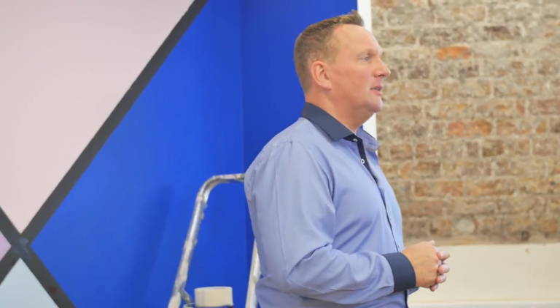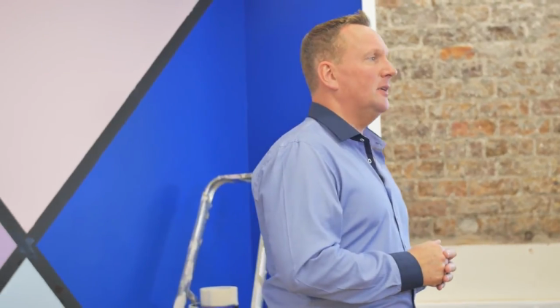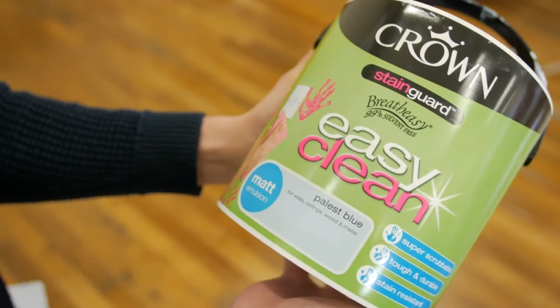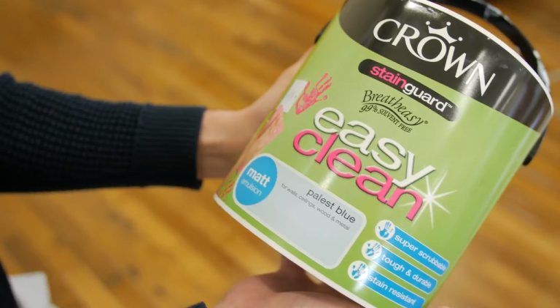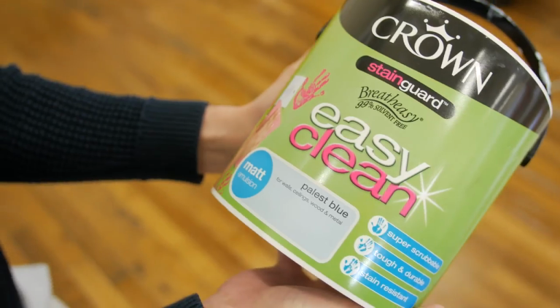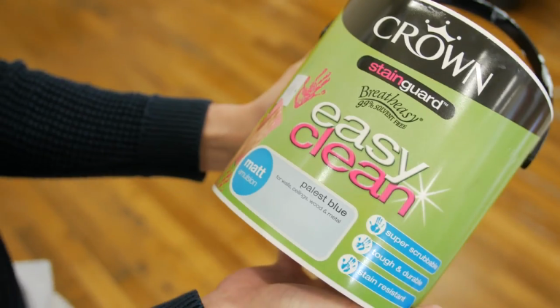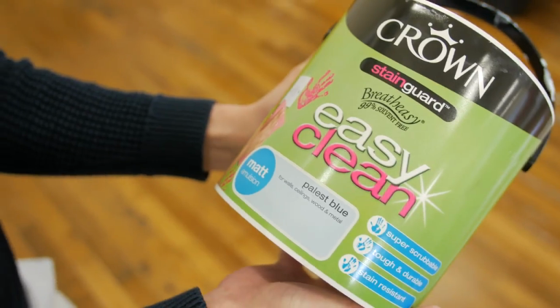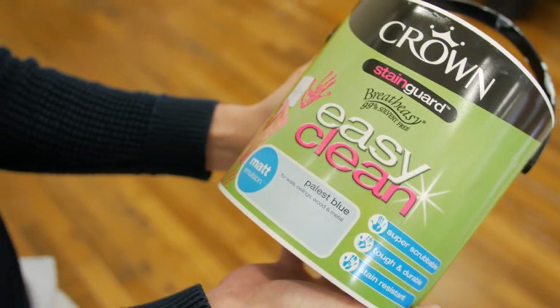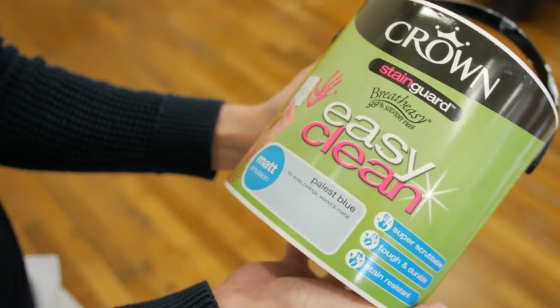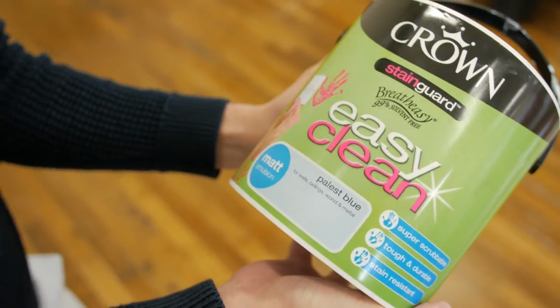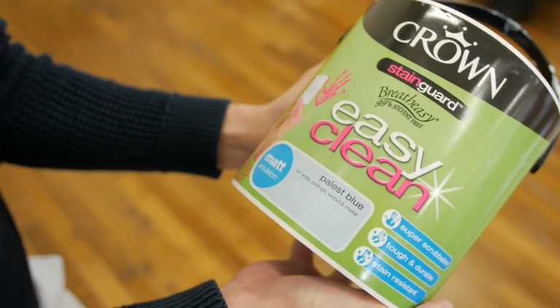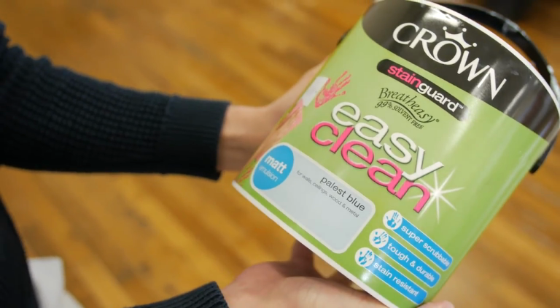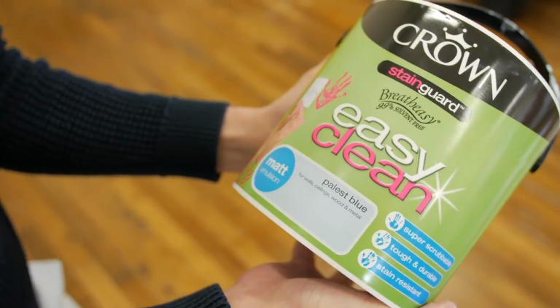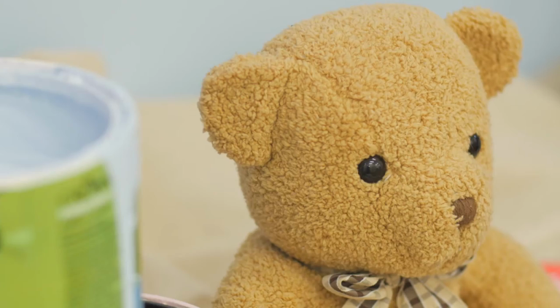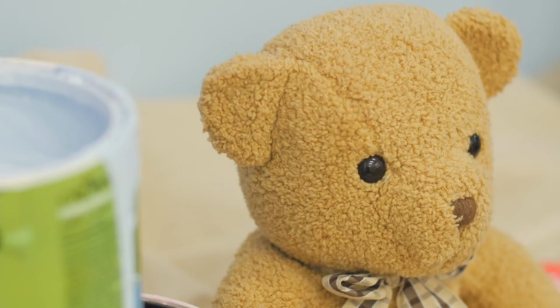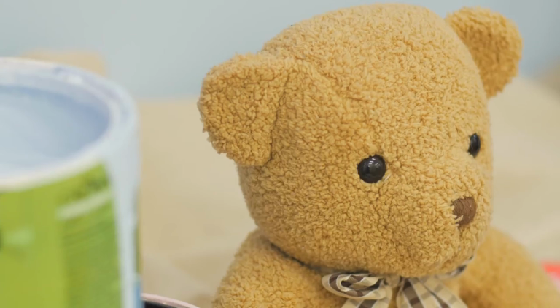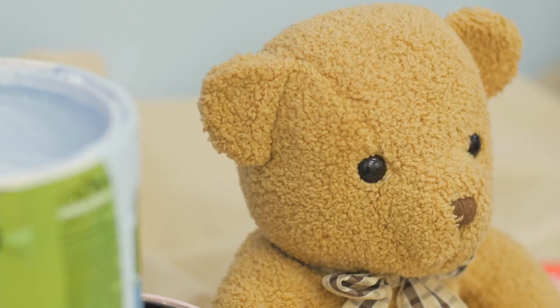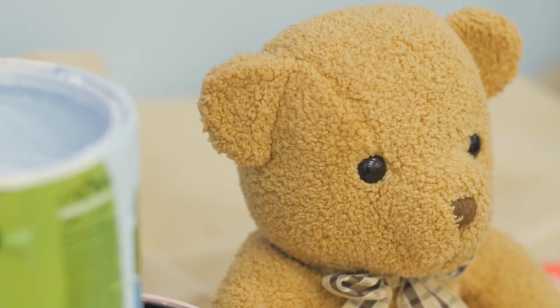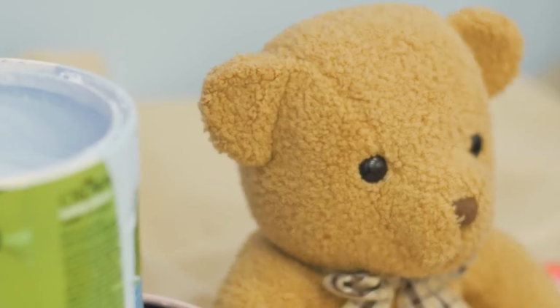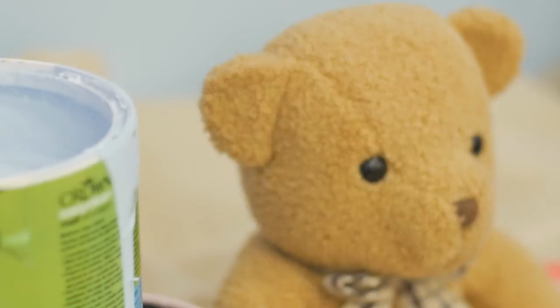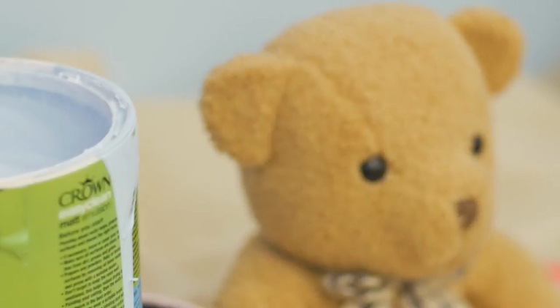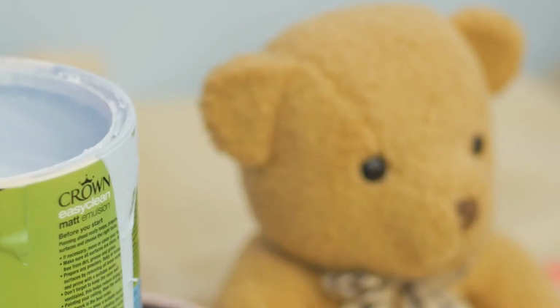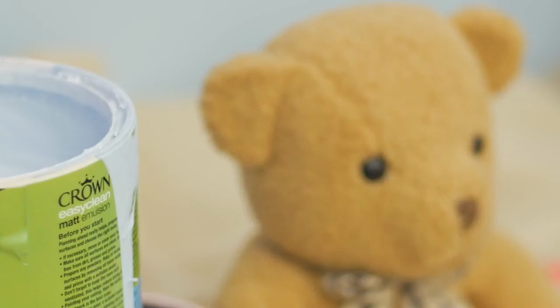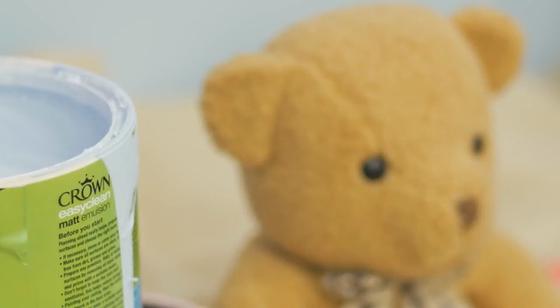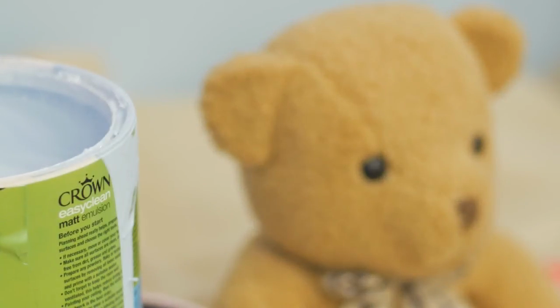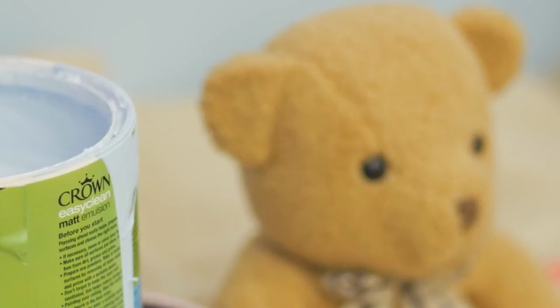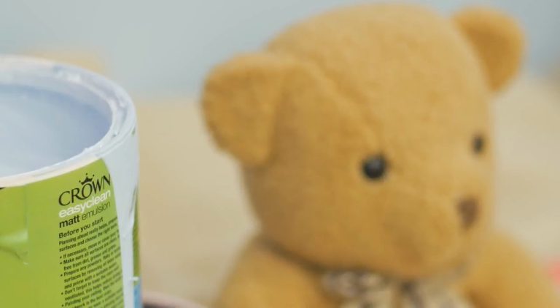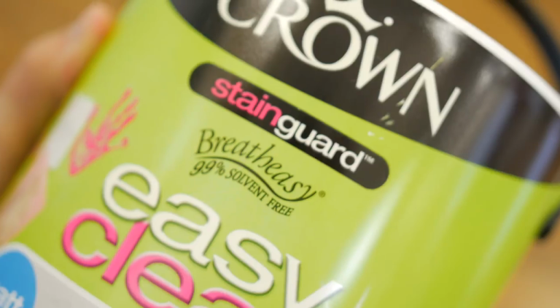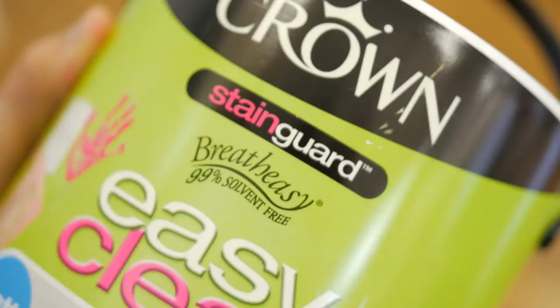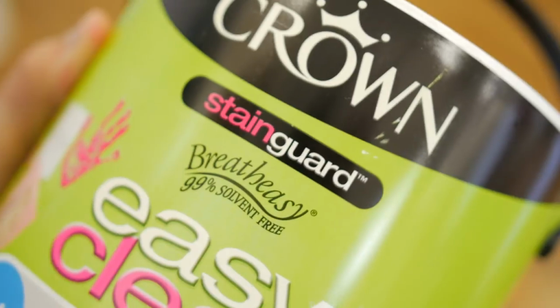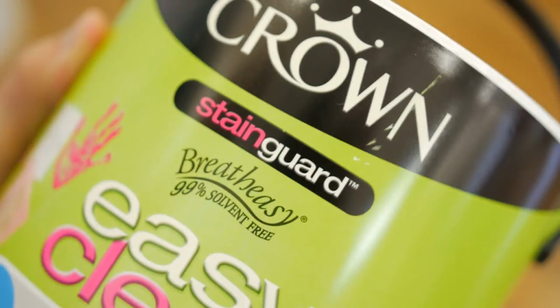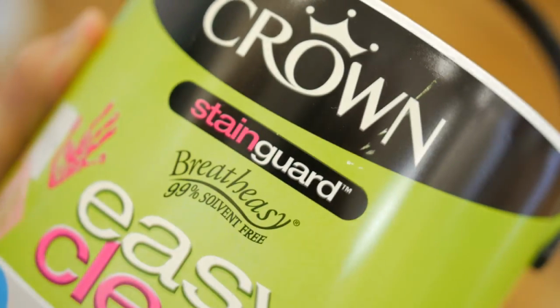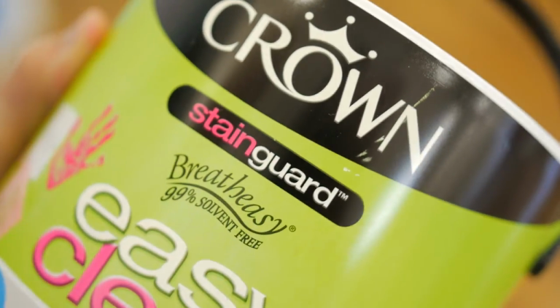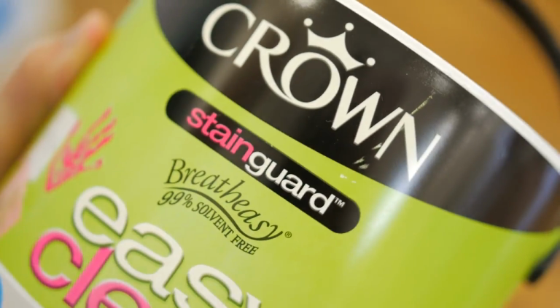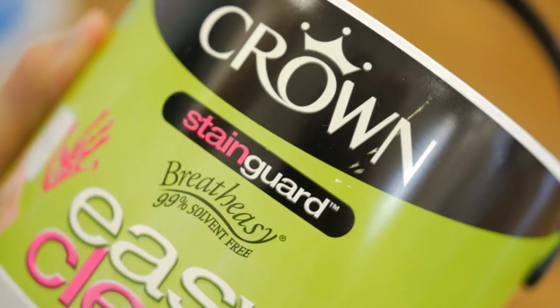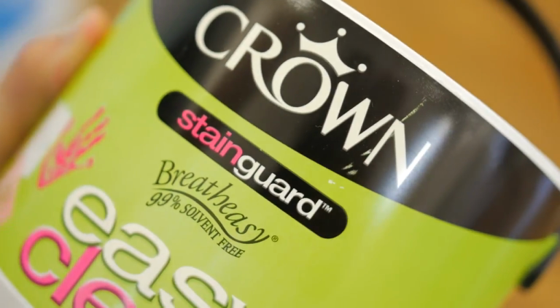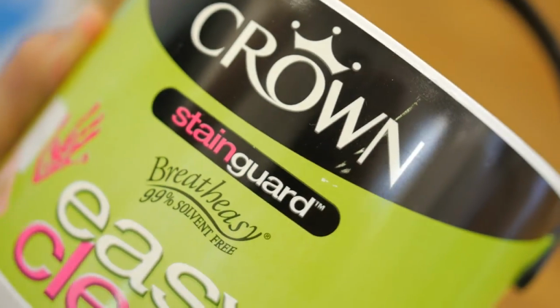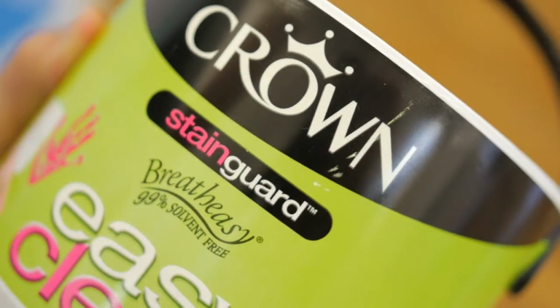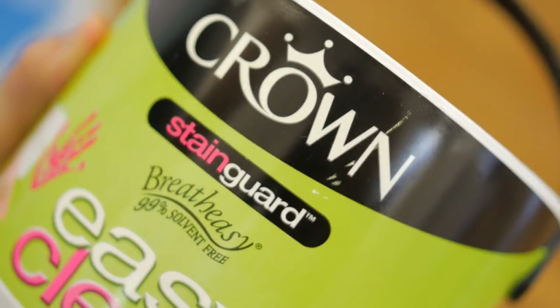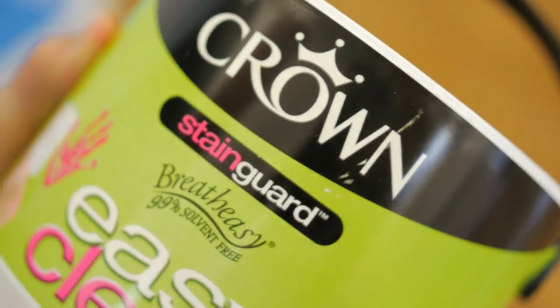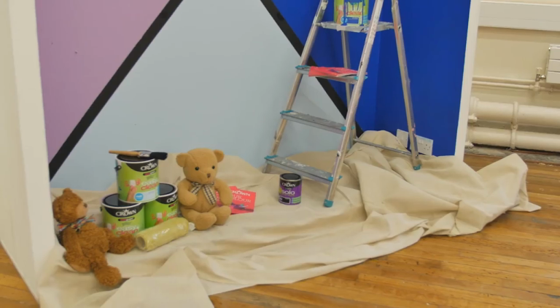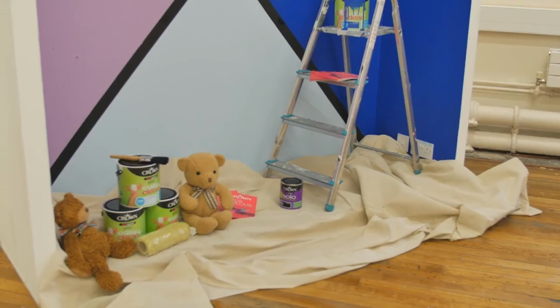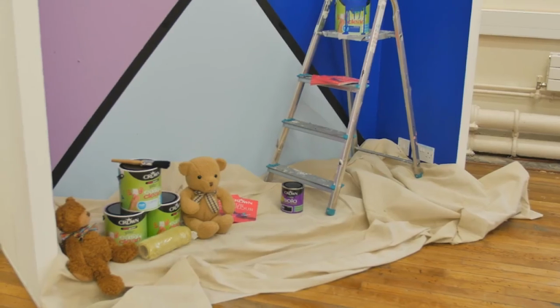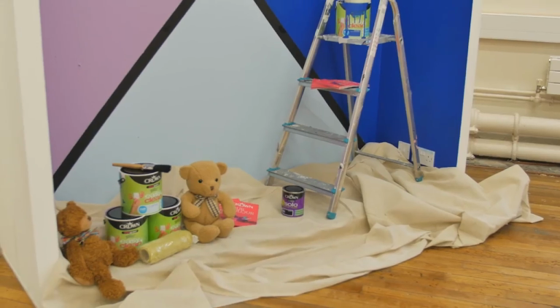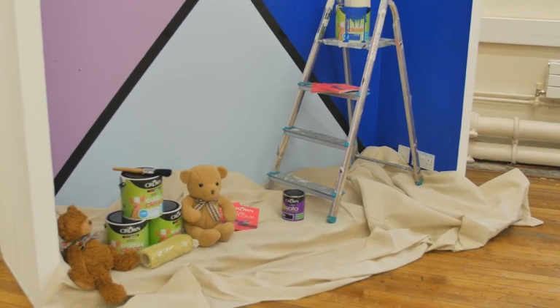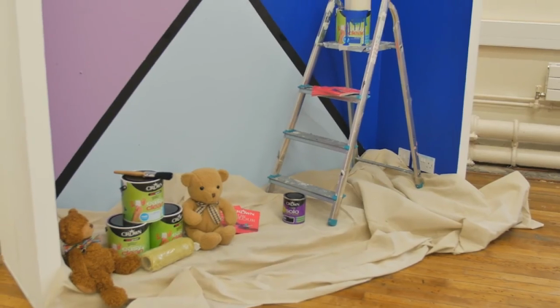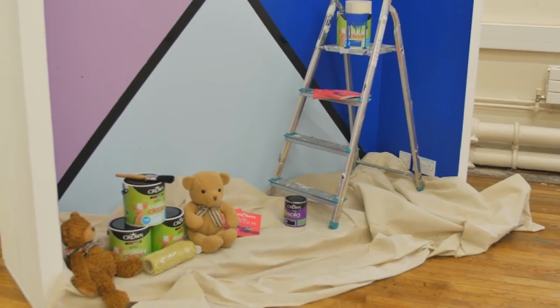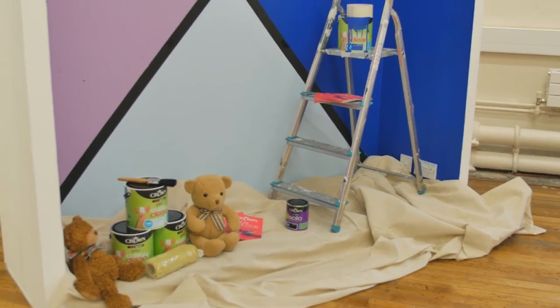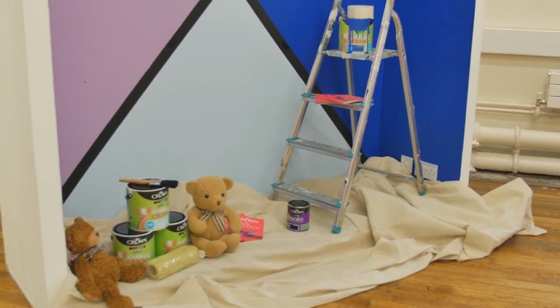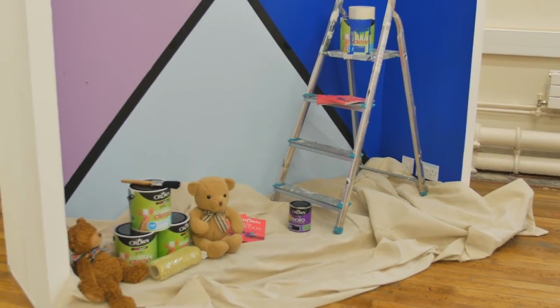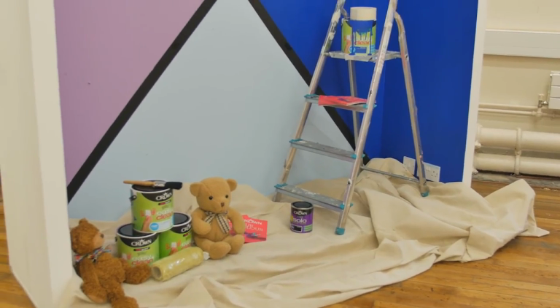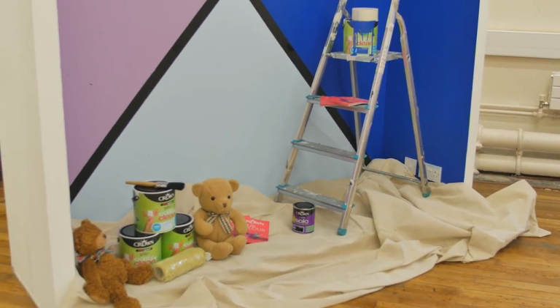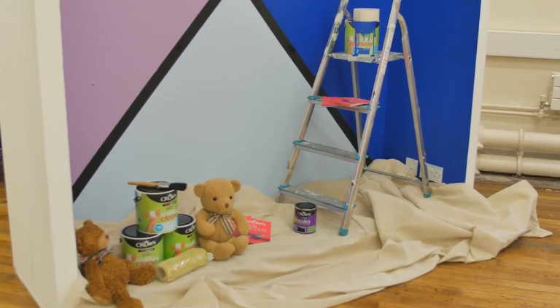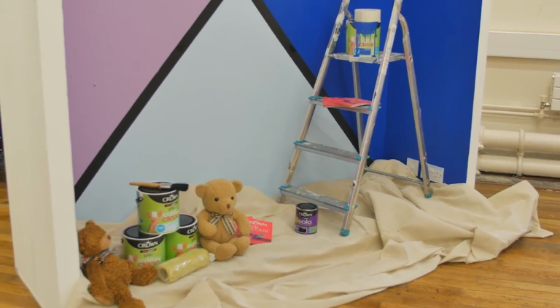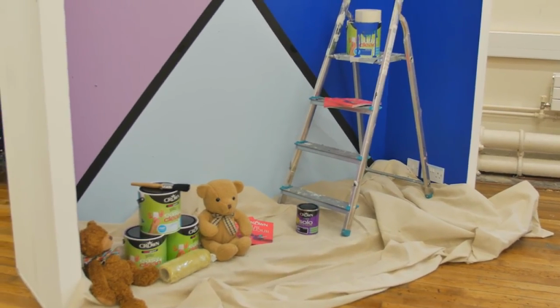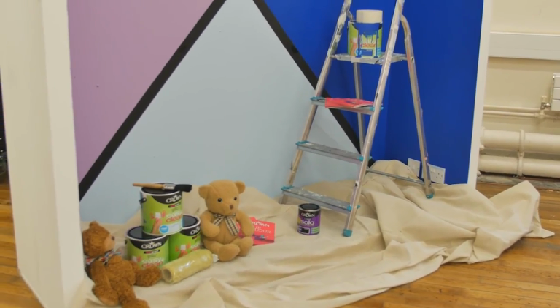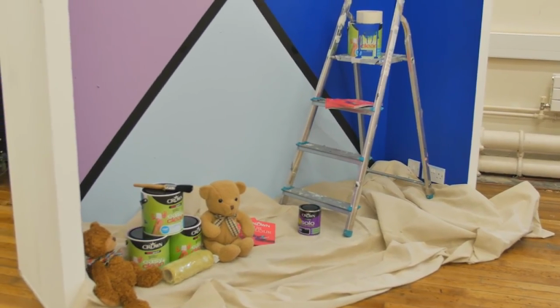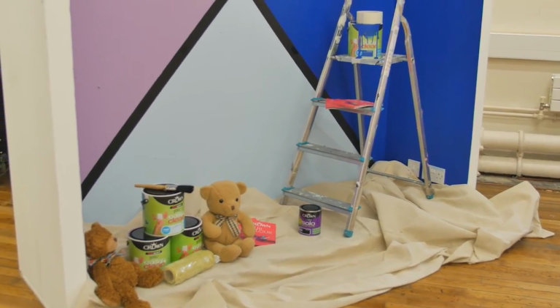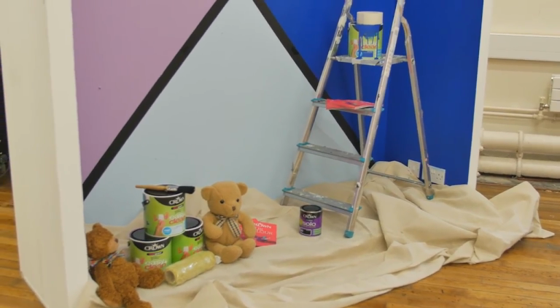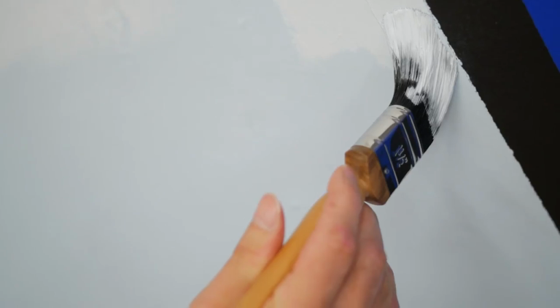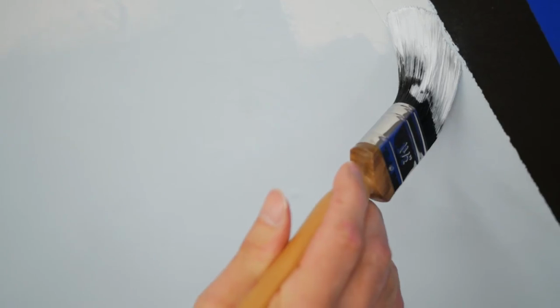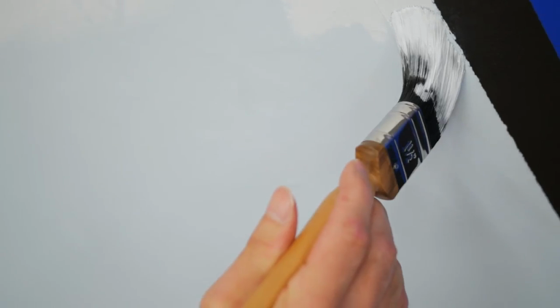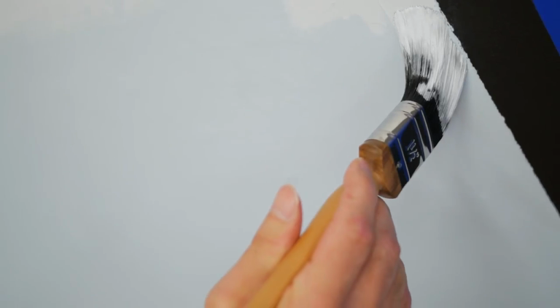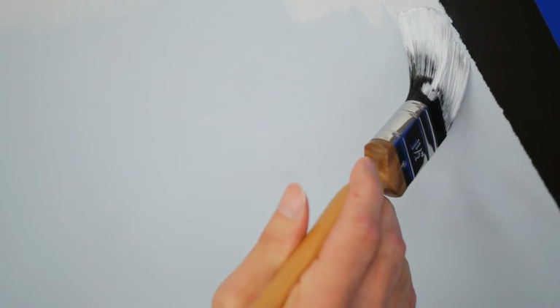They're a super scrubbable, tough and stain resistant matte emulsion with added Stain Guard that will keep your home looking better for longer.